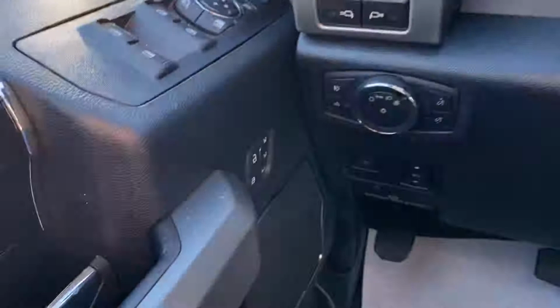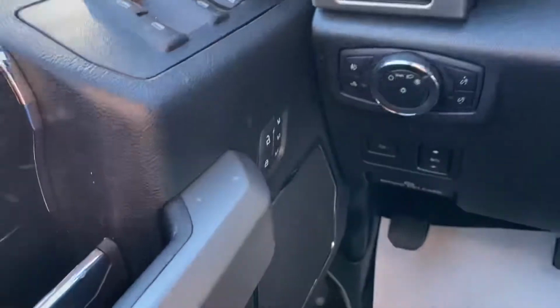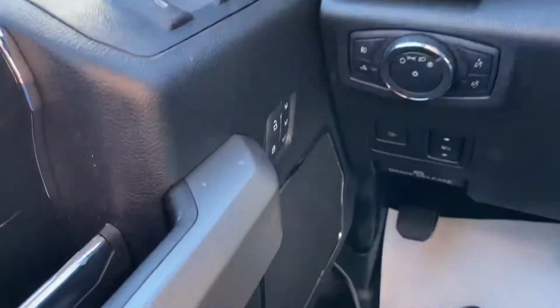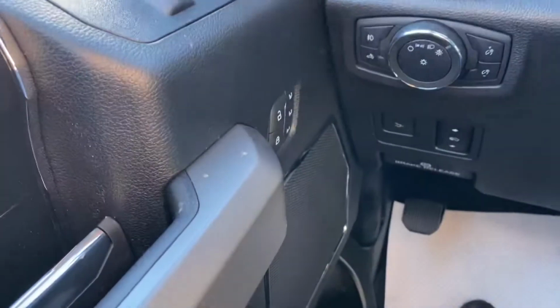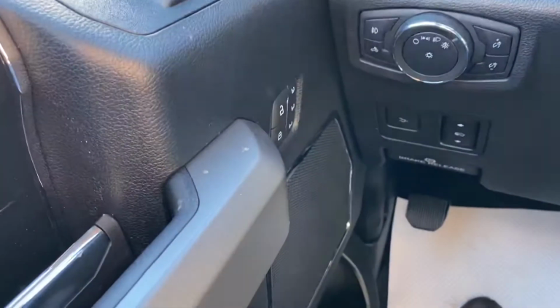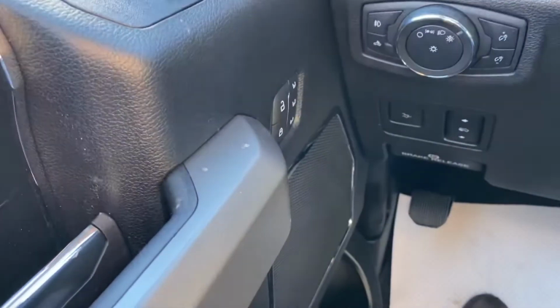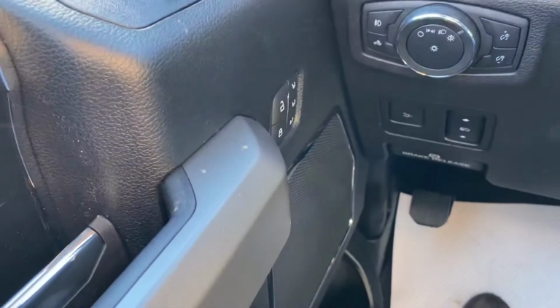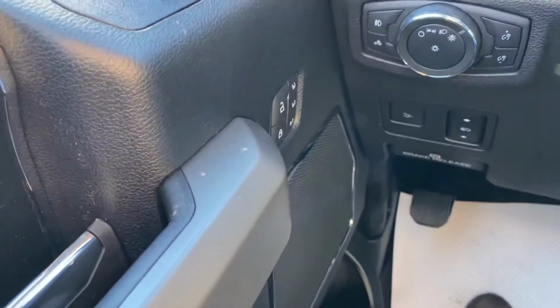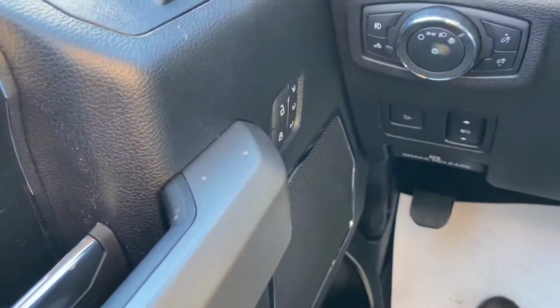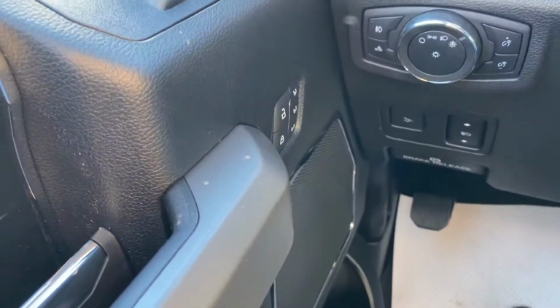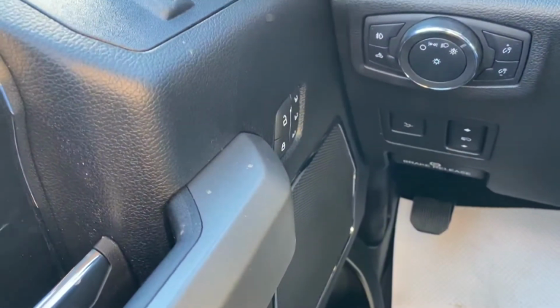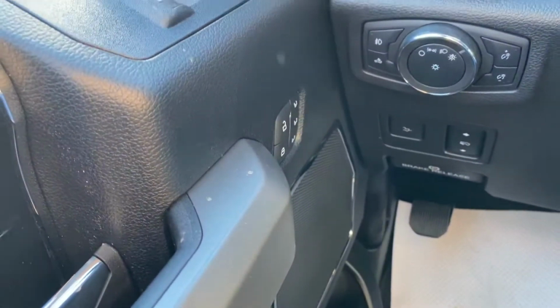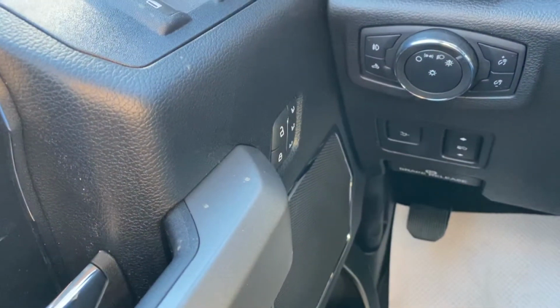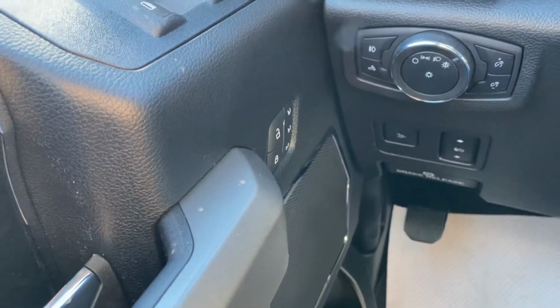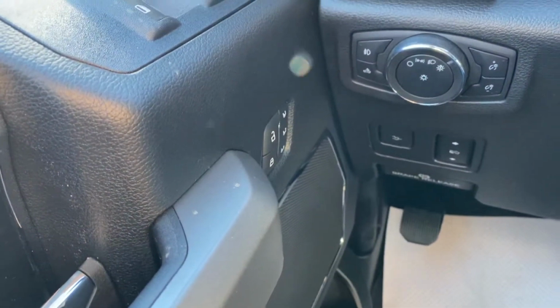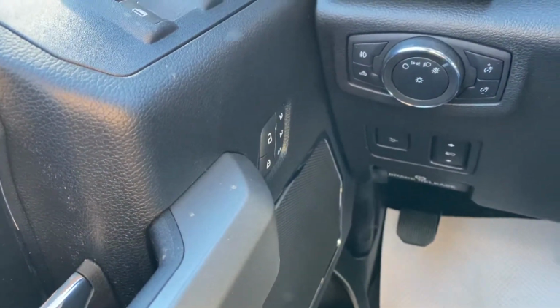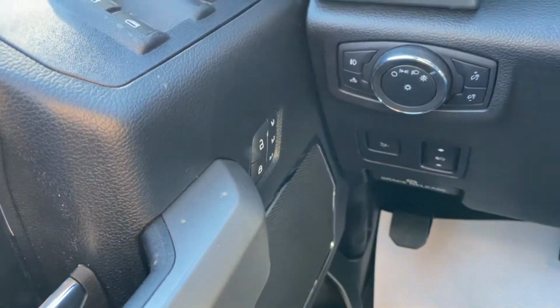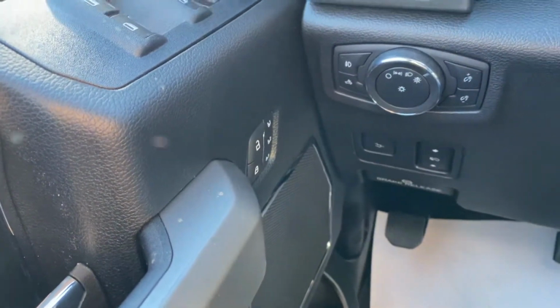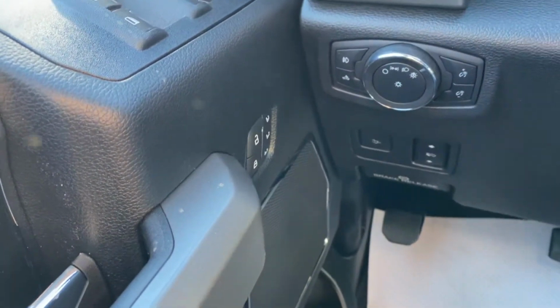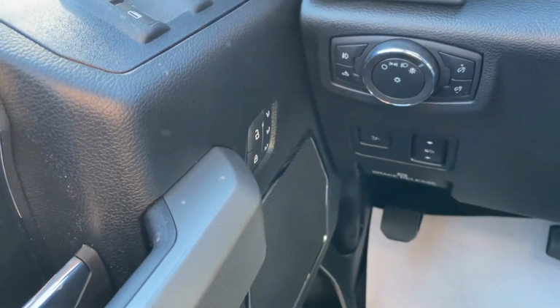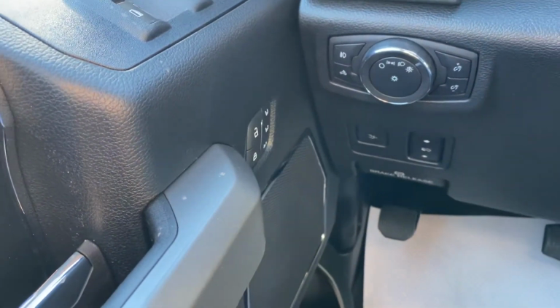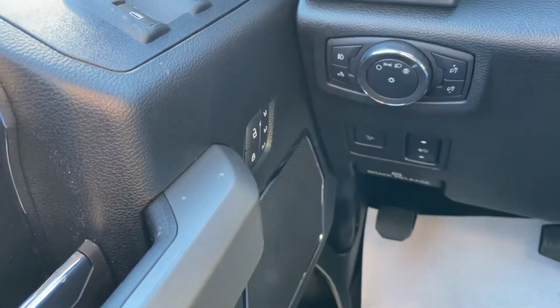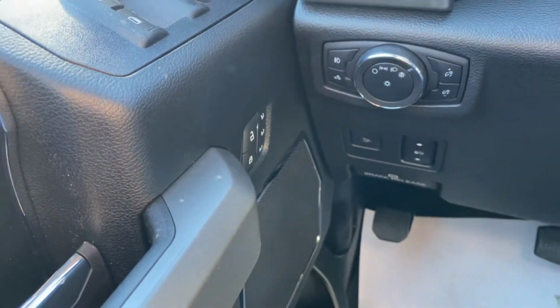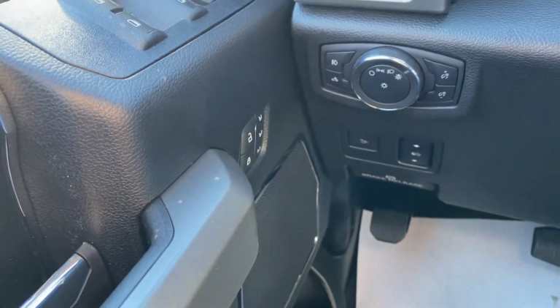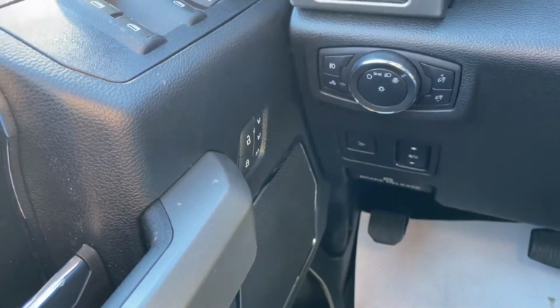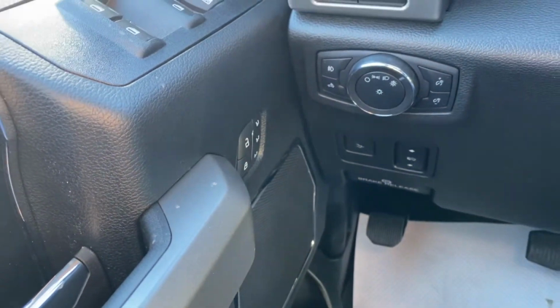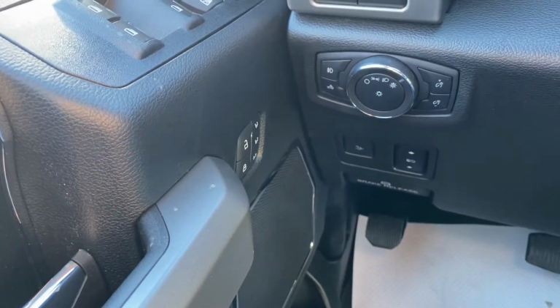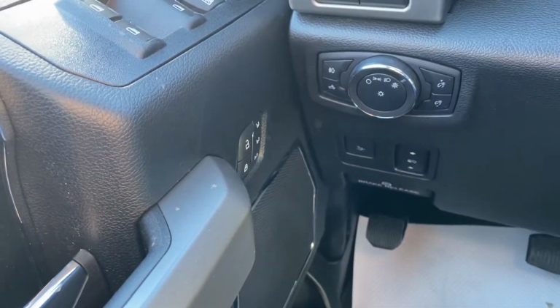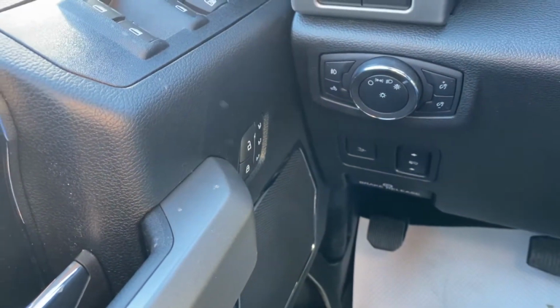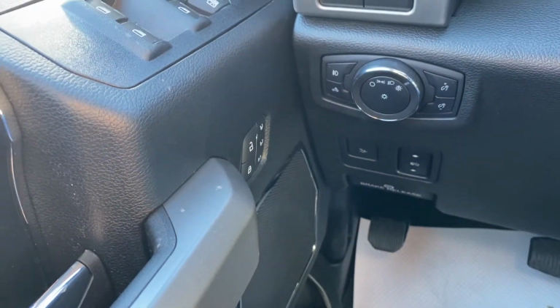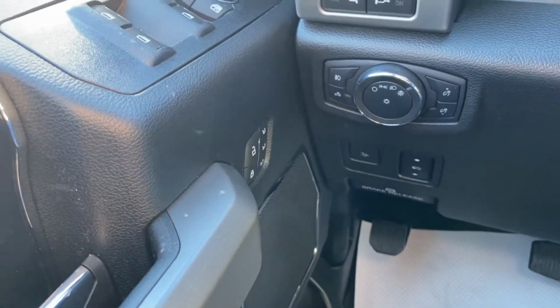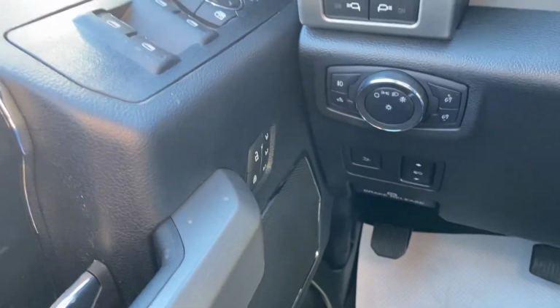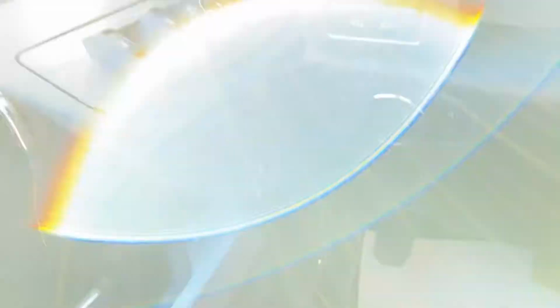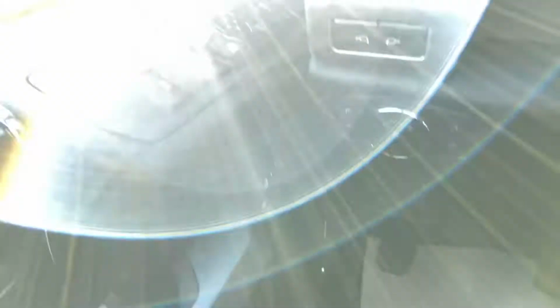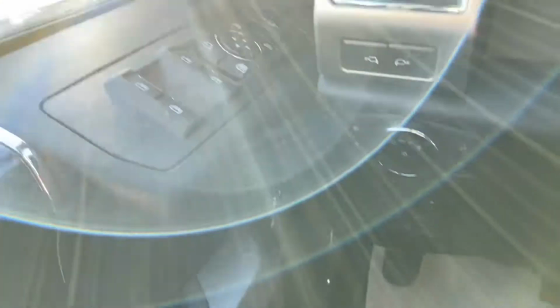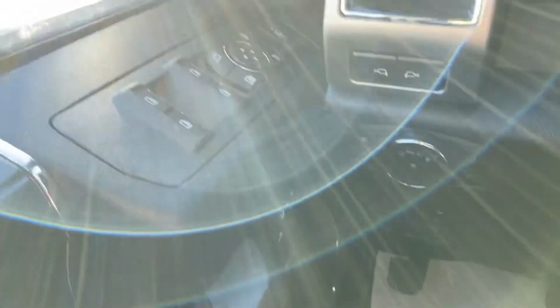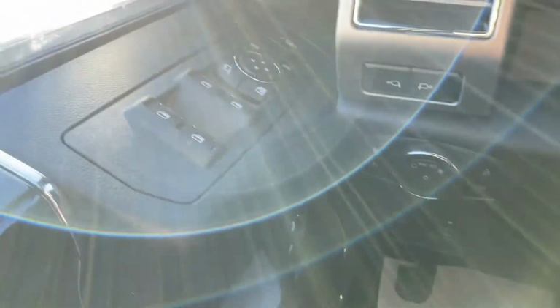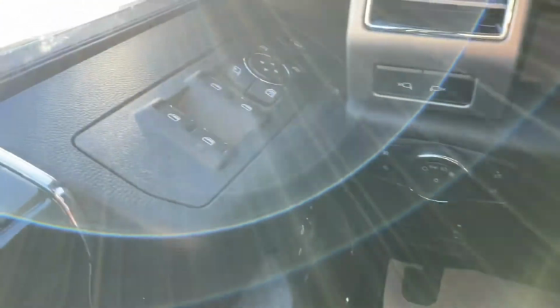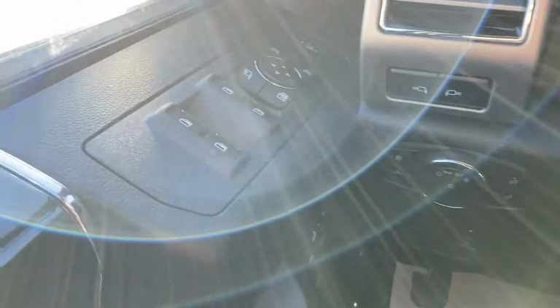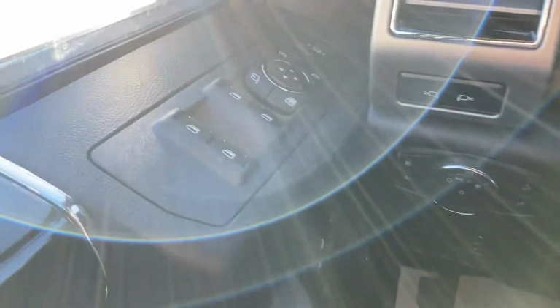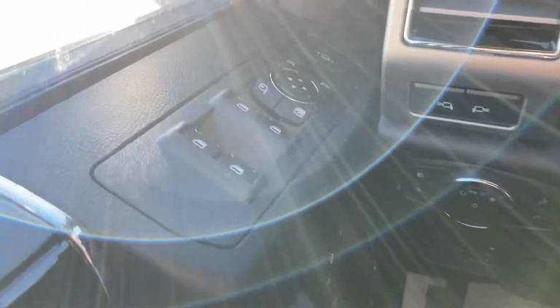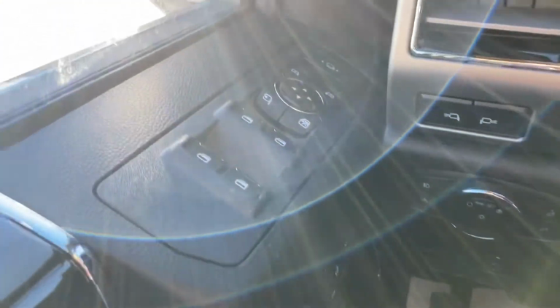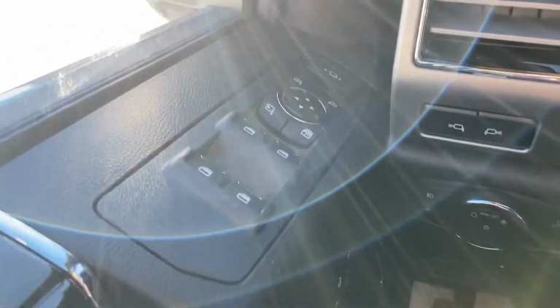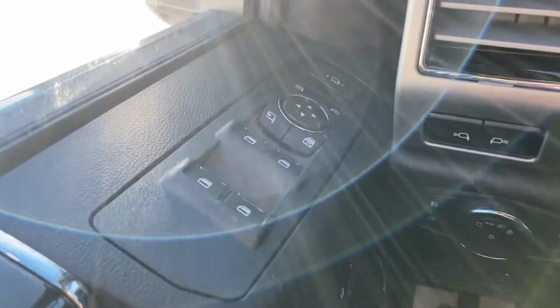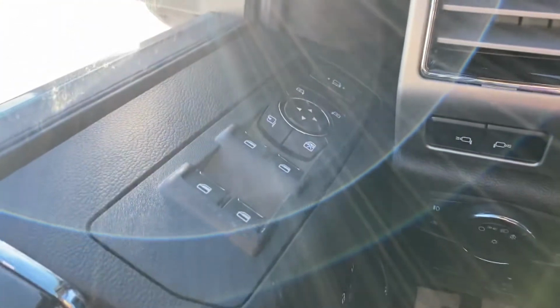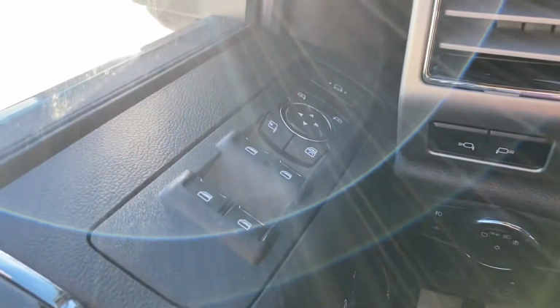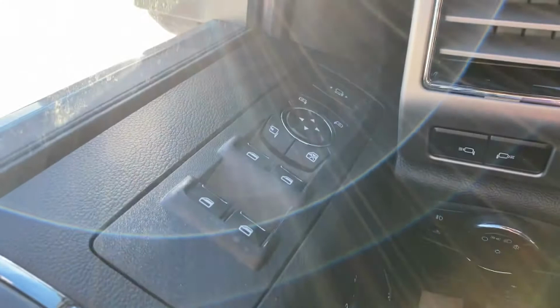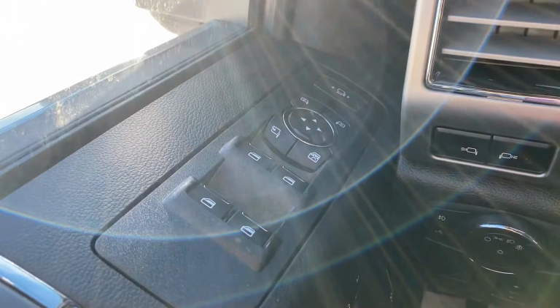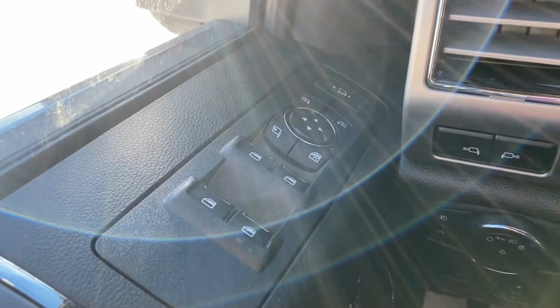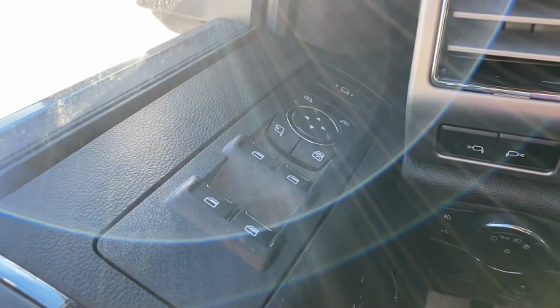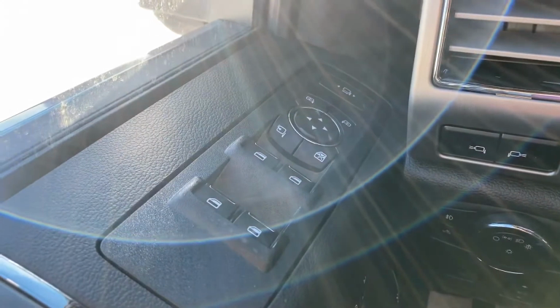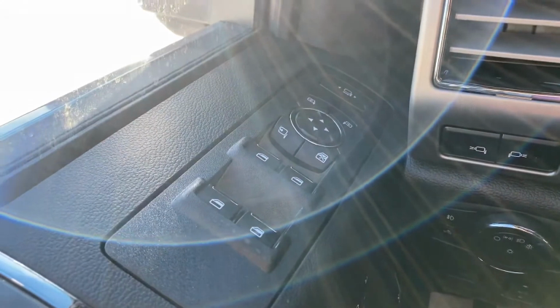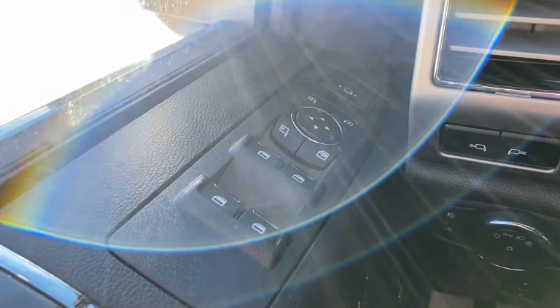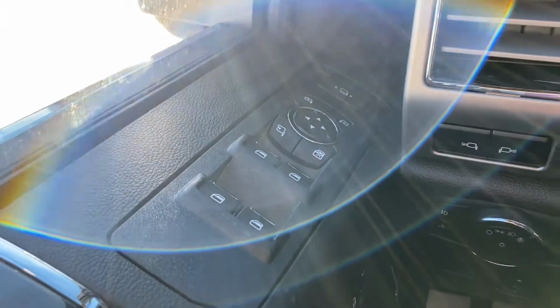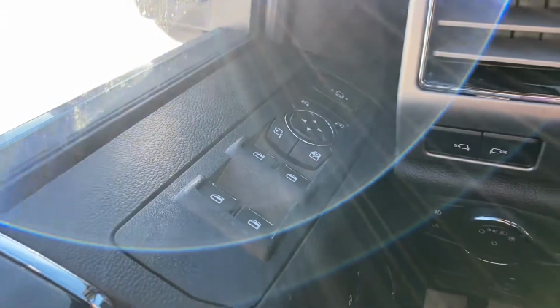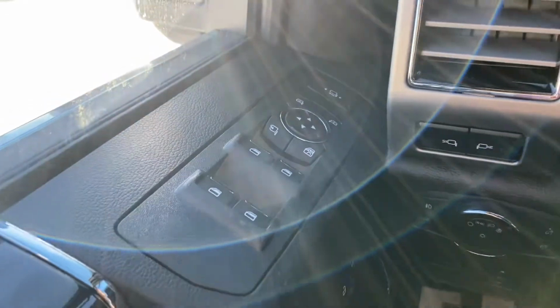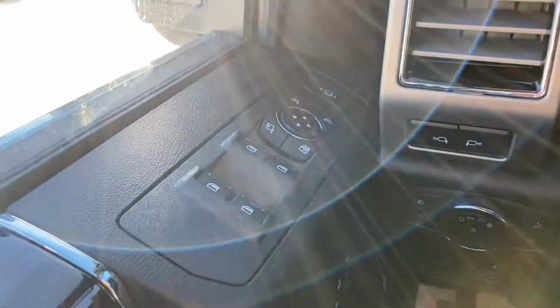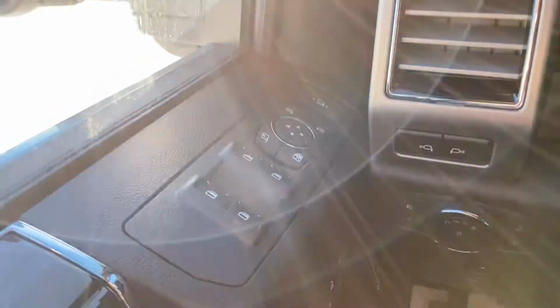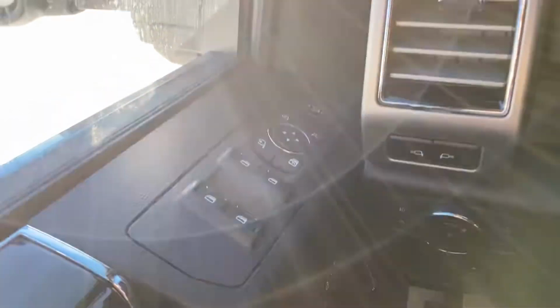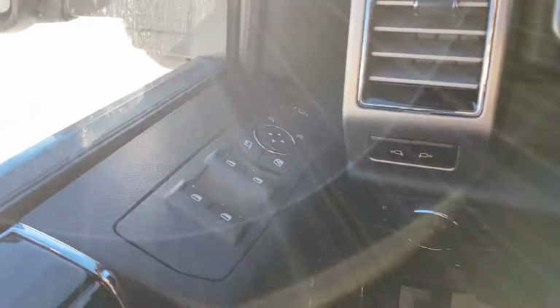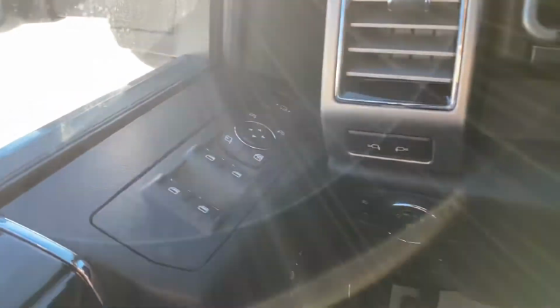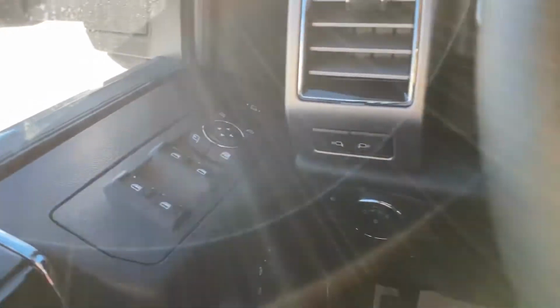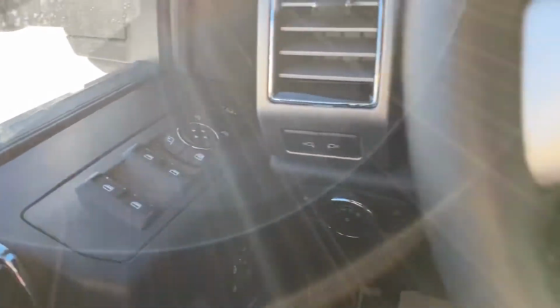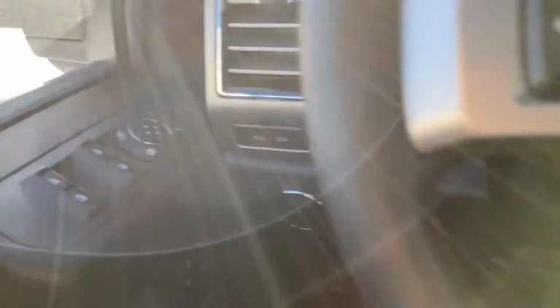You've got memory seats as well, and the pedals move. You've got tow mirrors, power windows, and power locks.